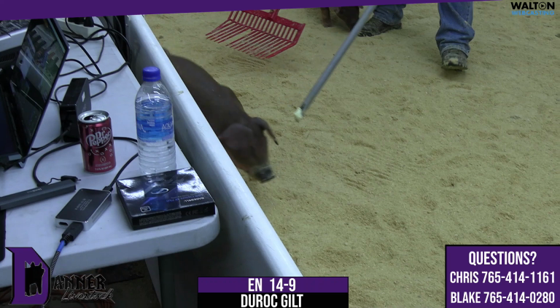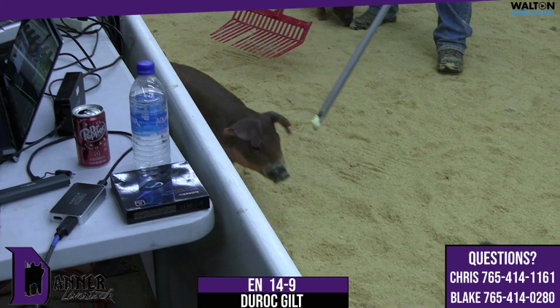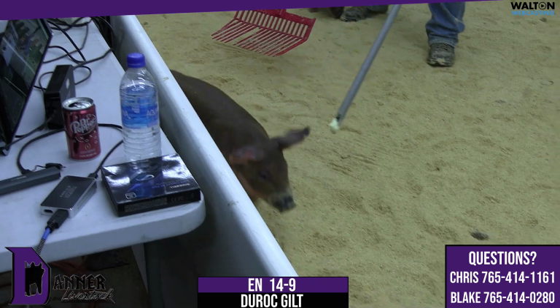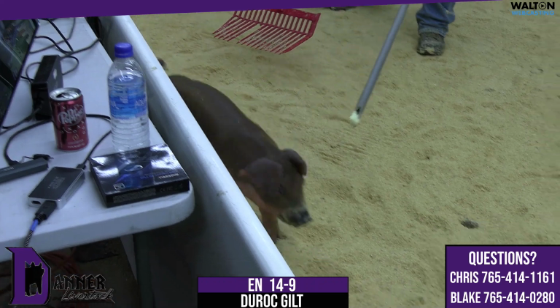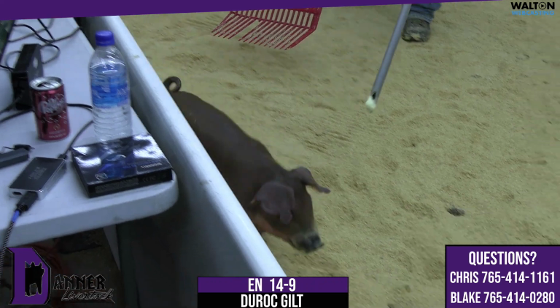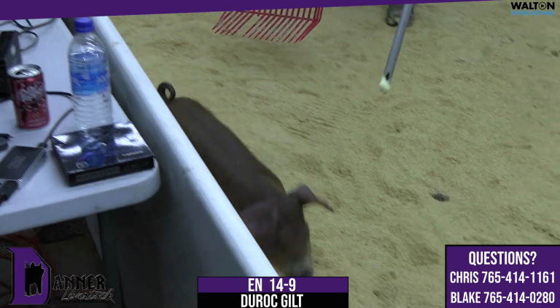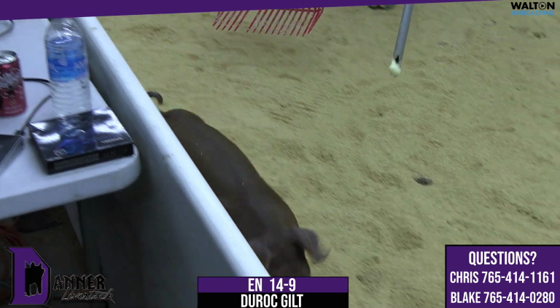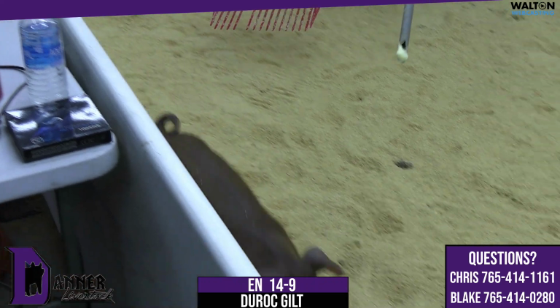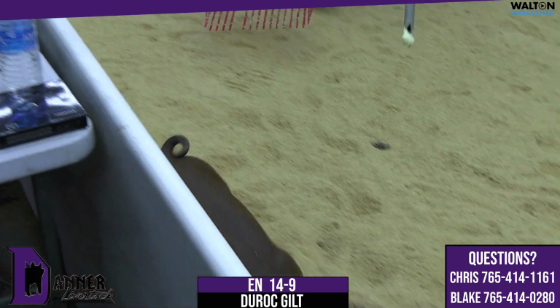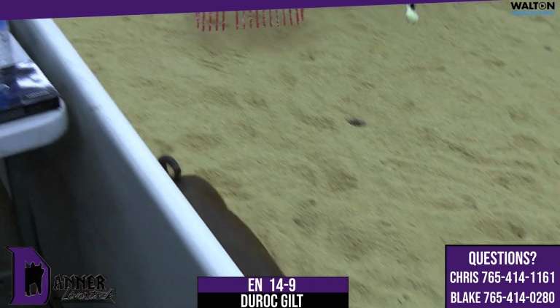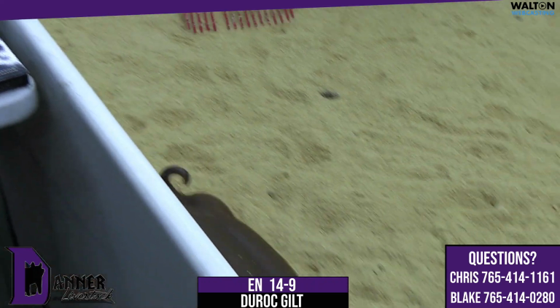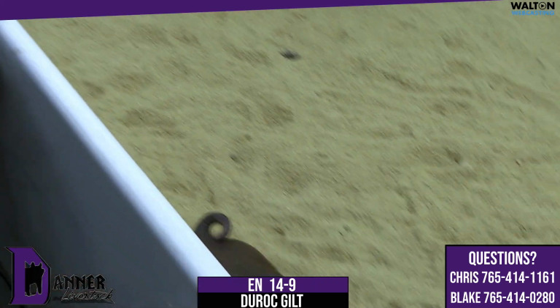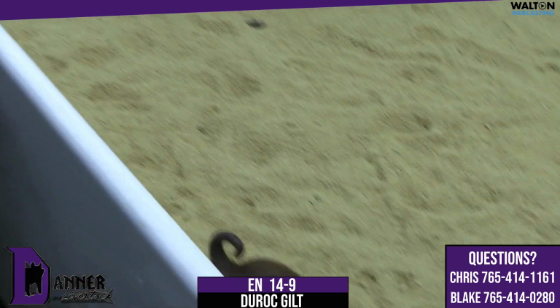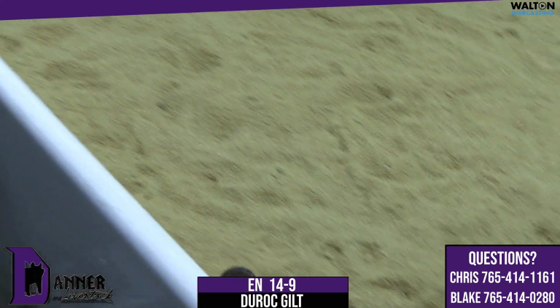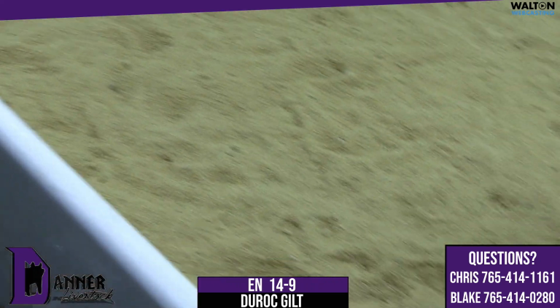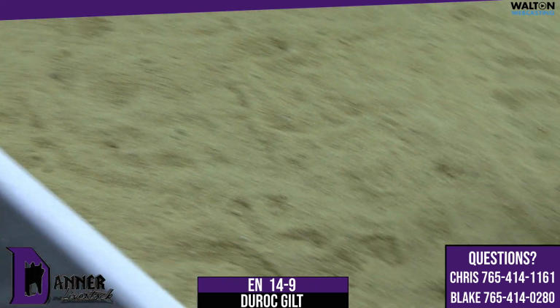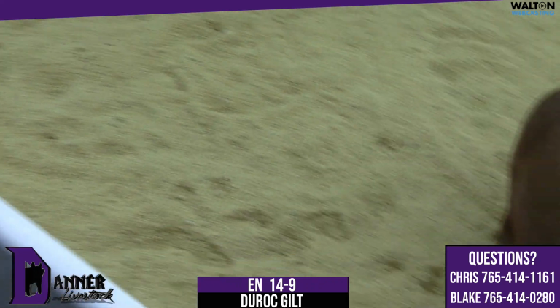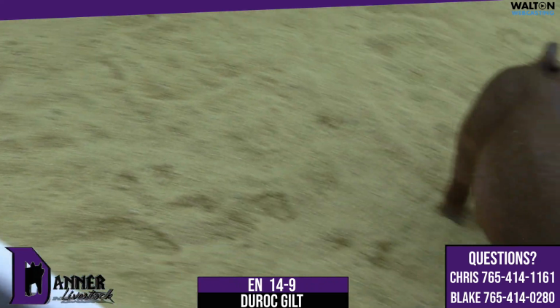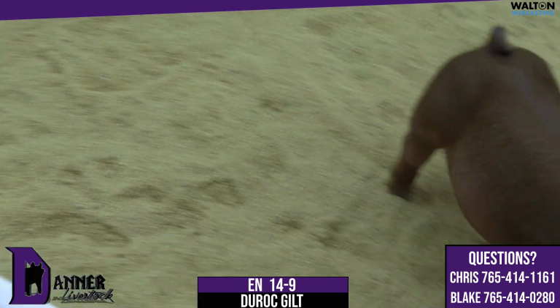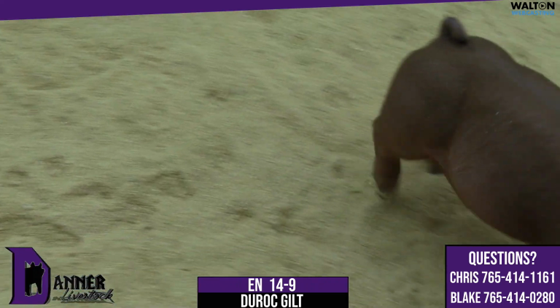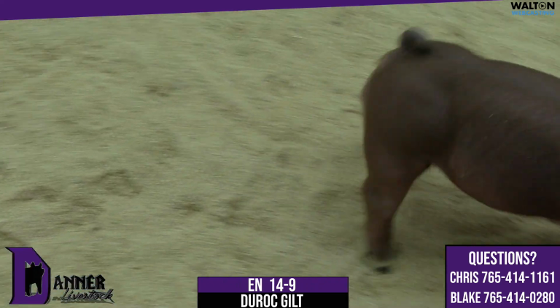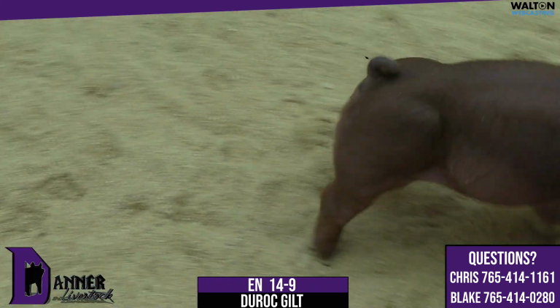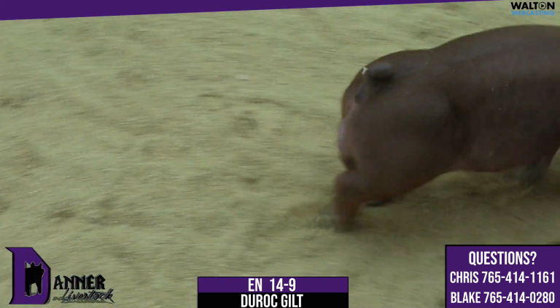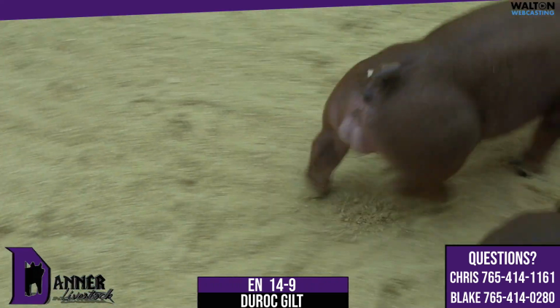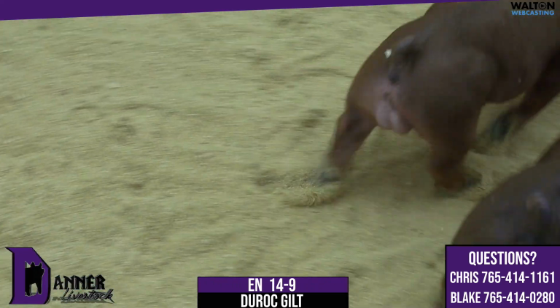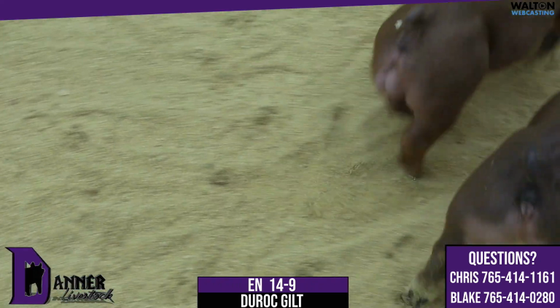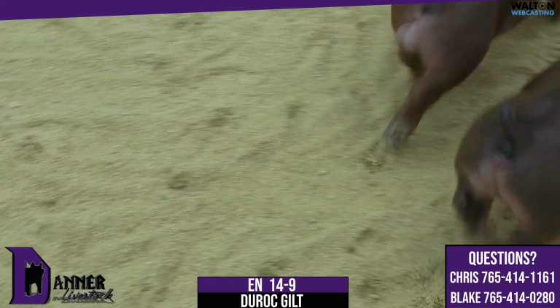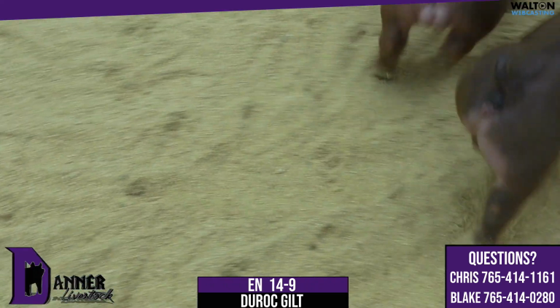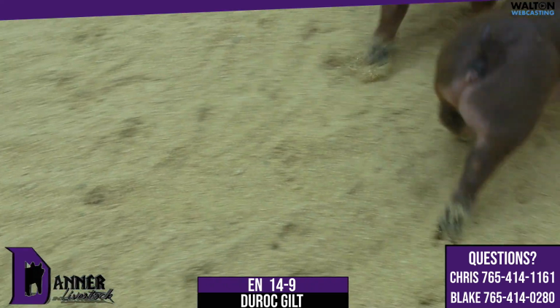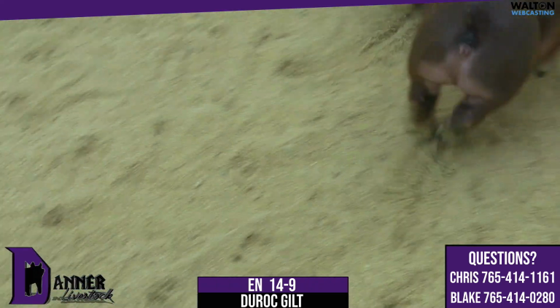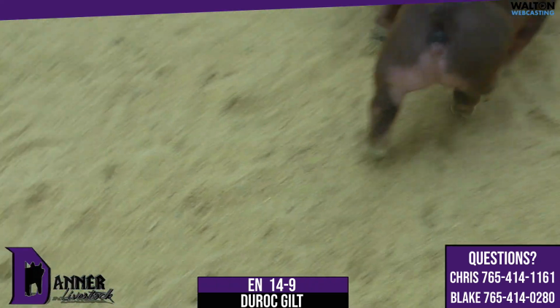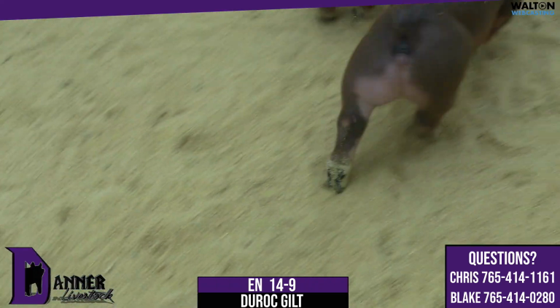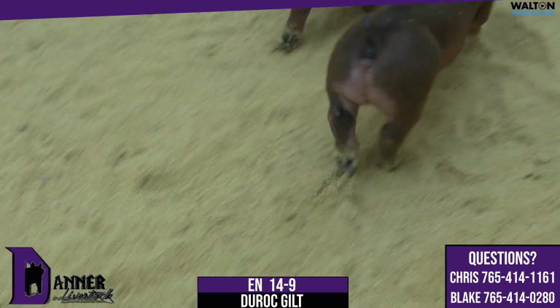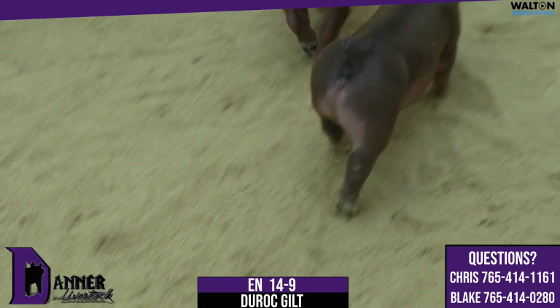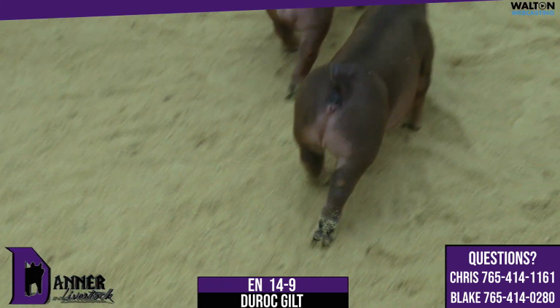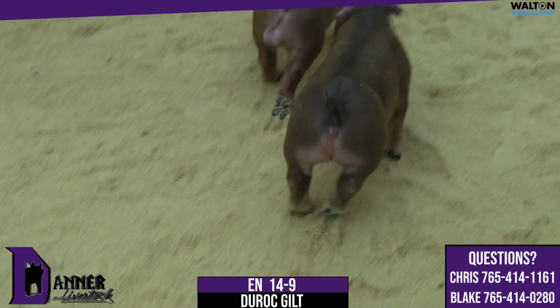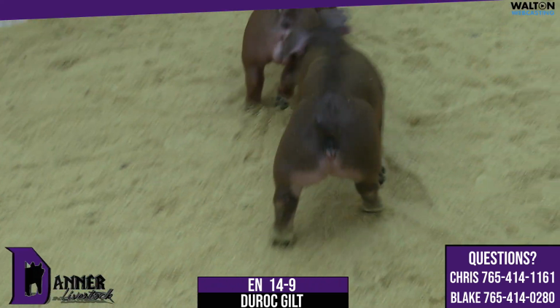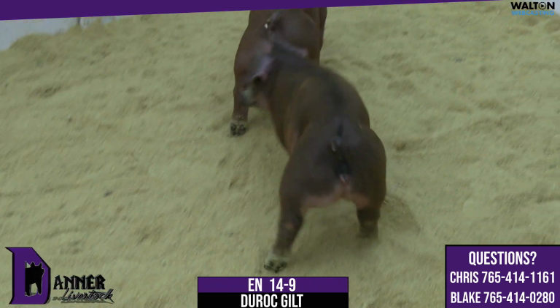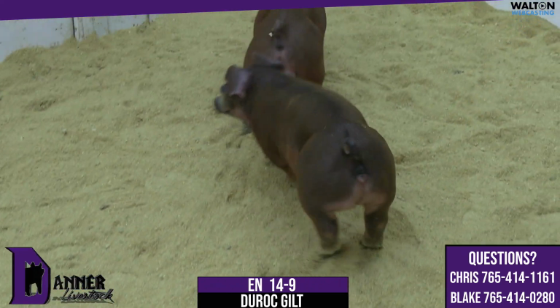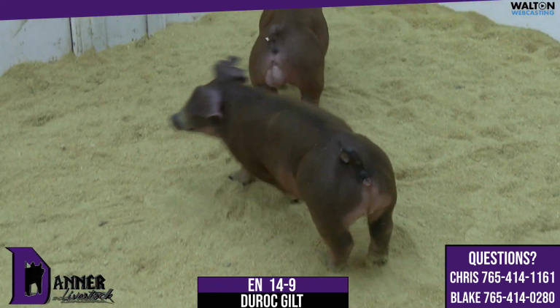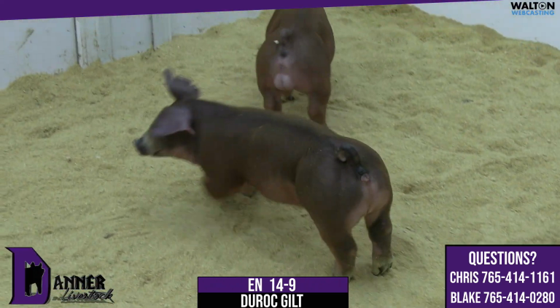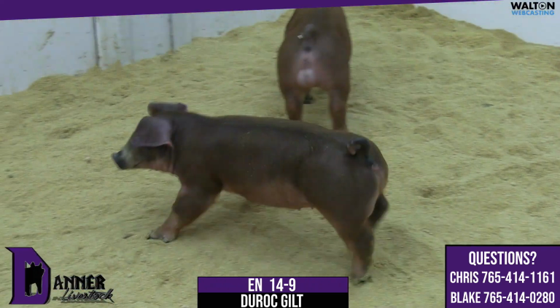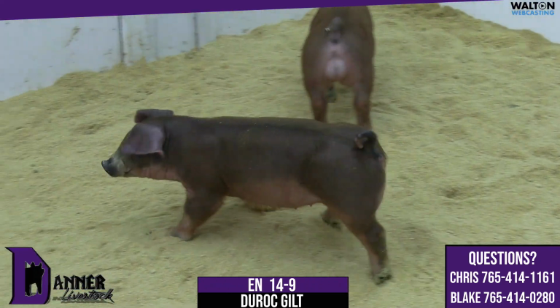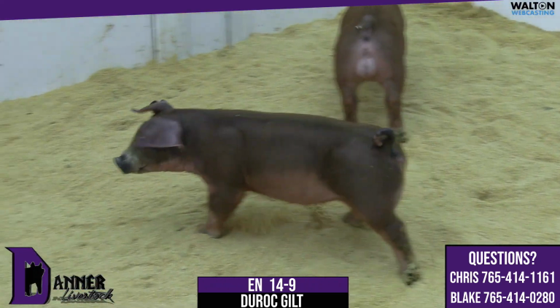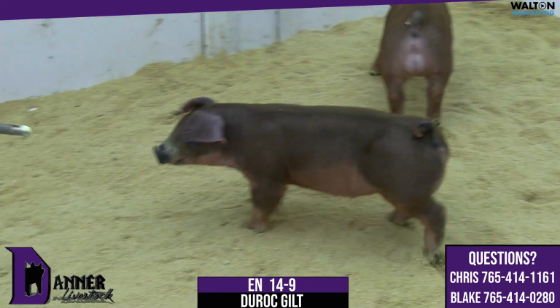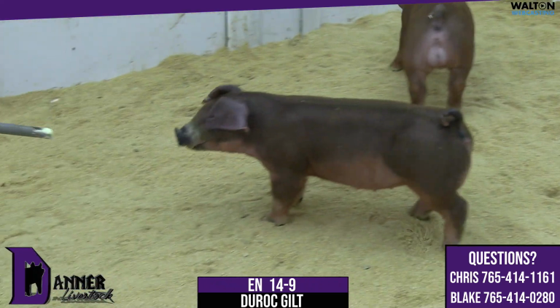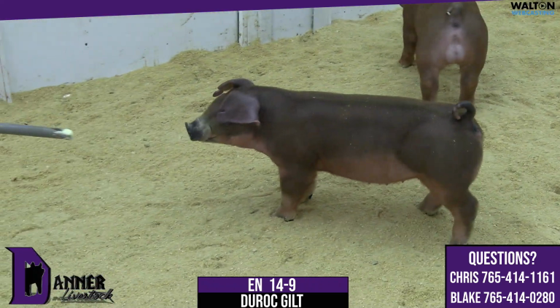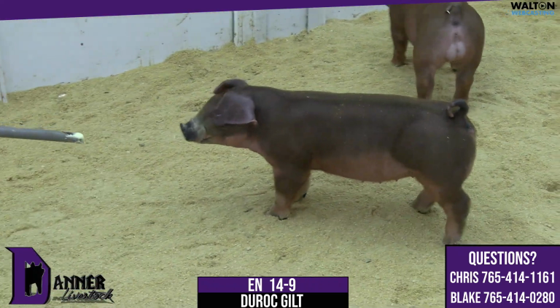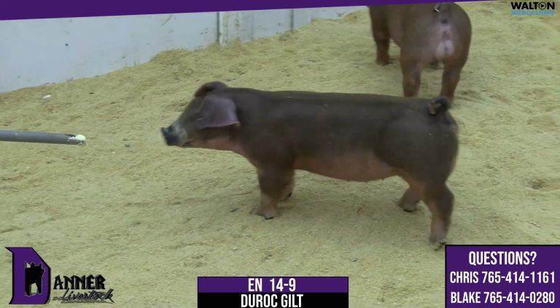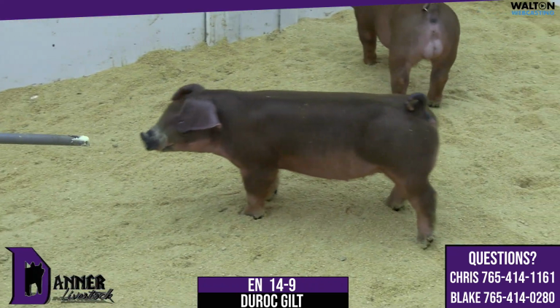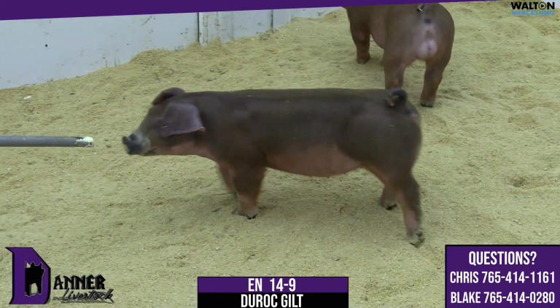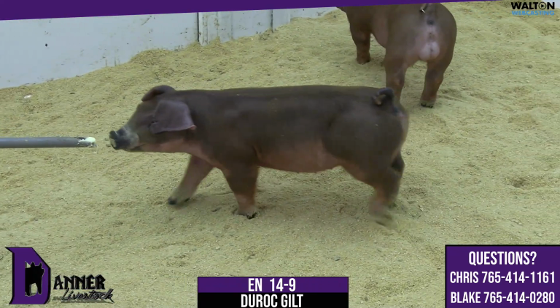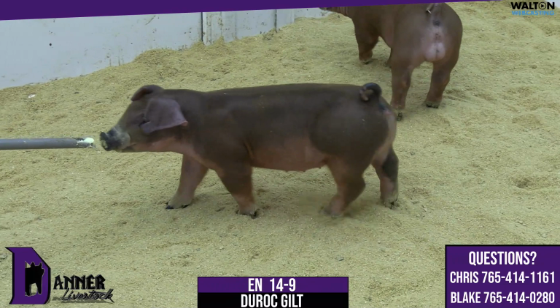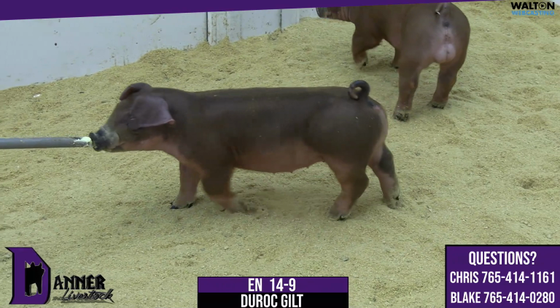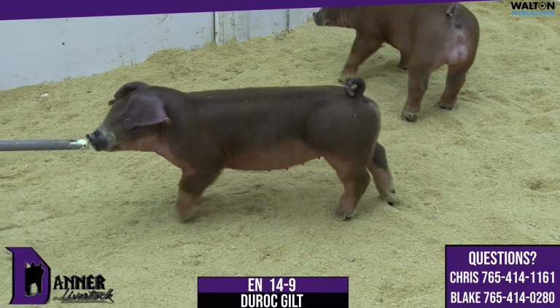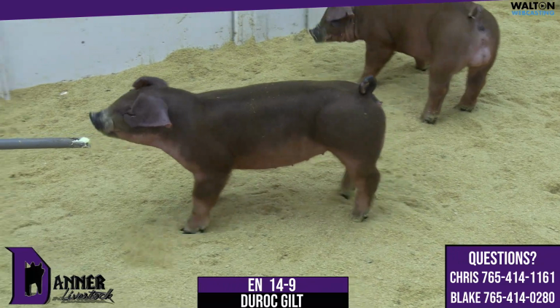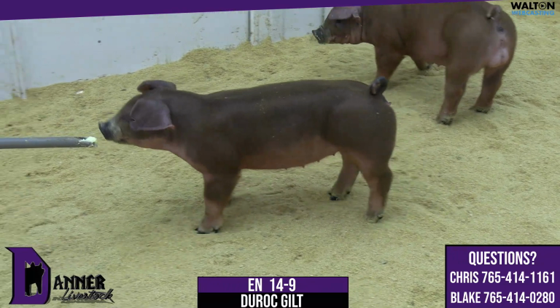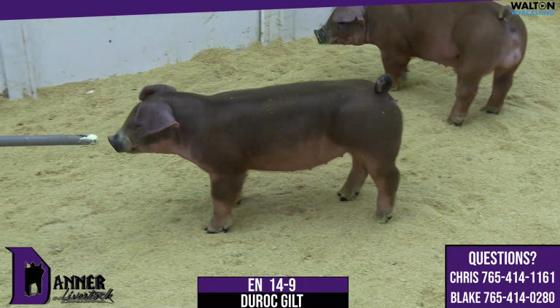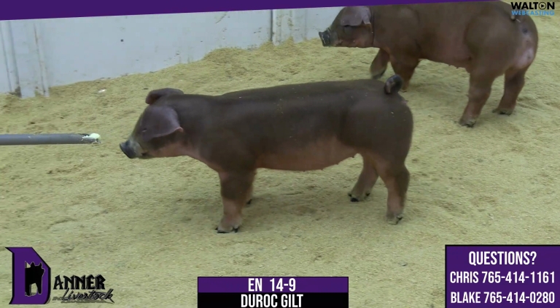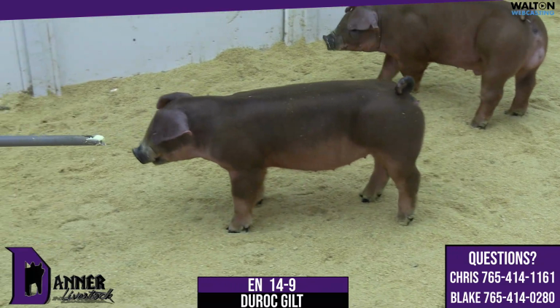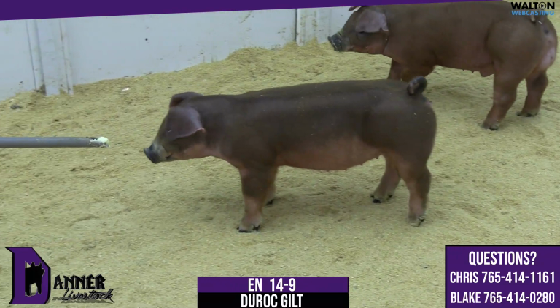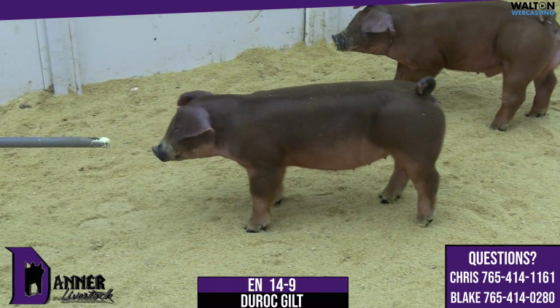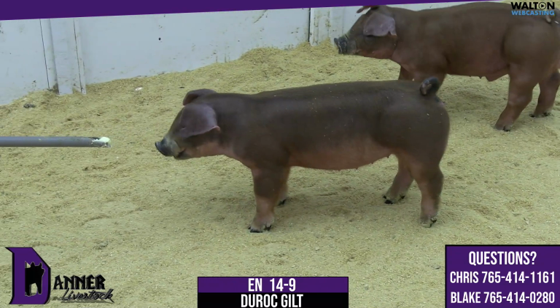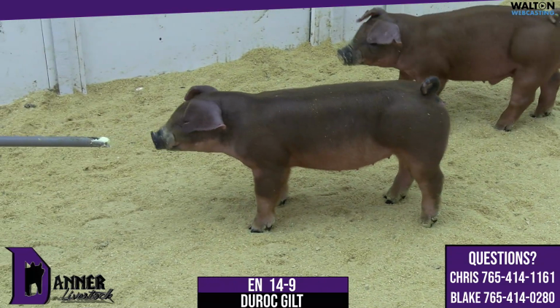Duroc Gilt, your notch here is 14-9, a November born Vegas odds on a loaded goat sow.